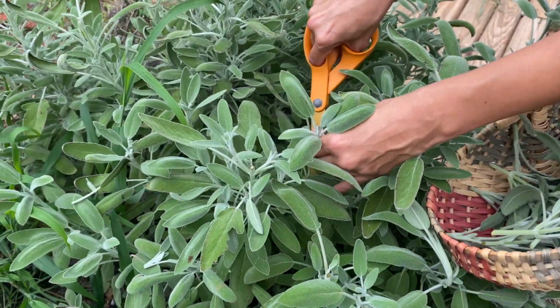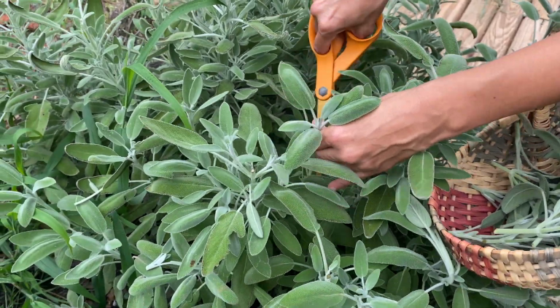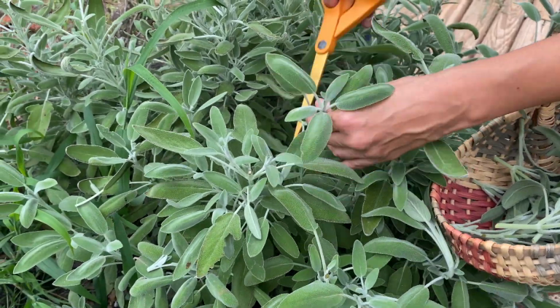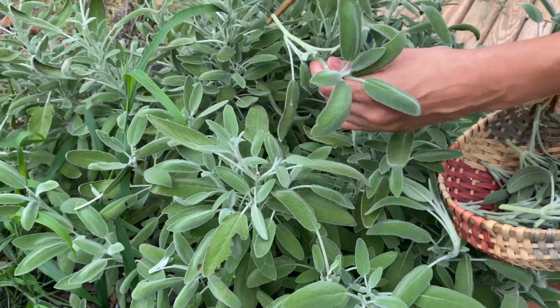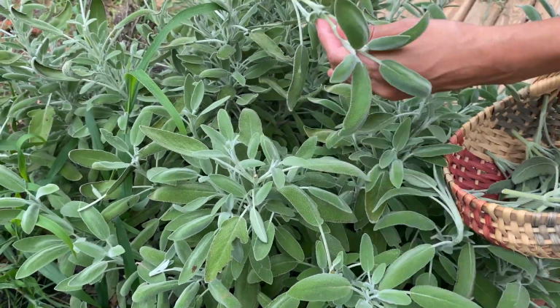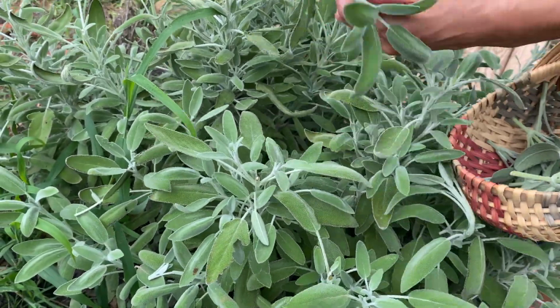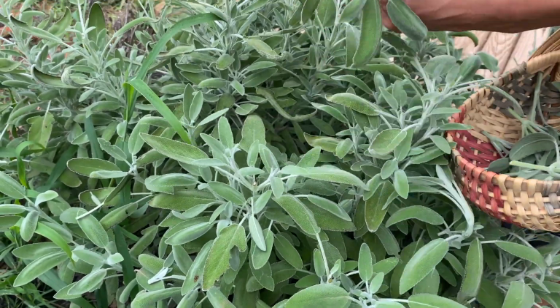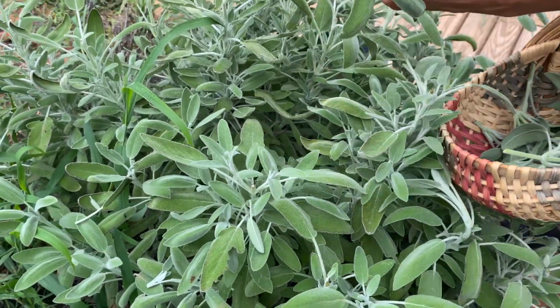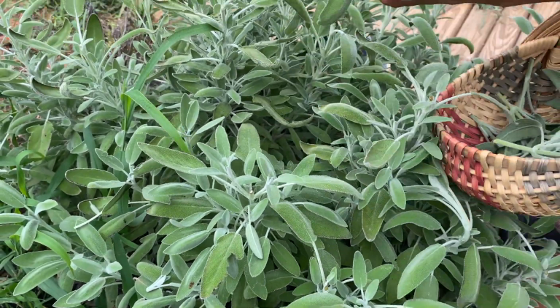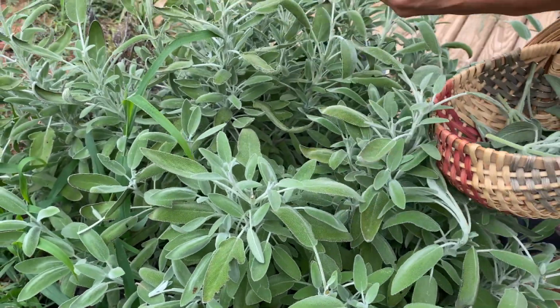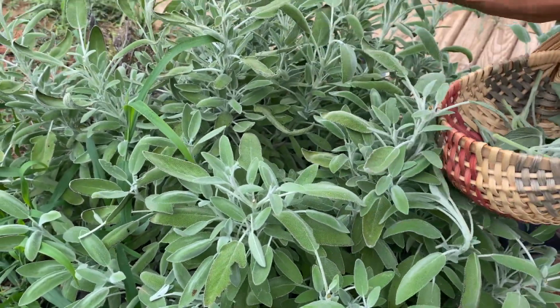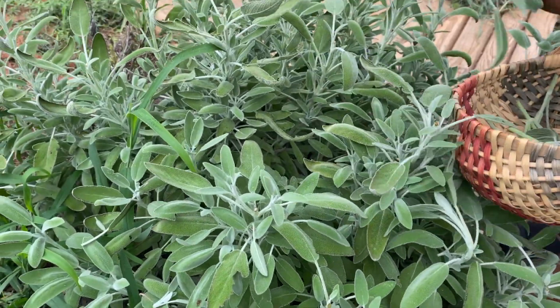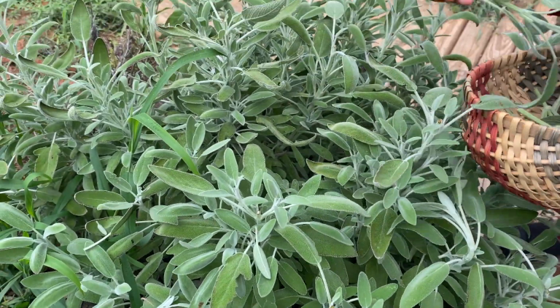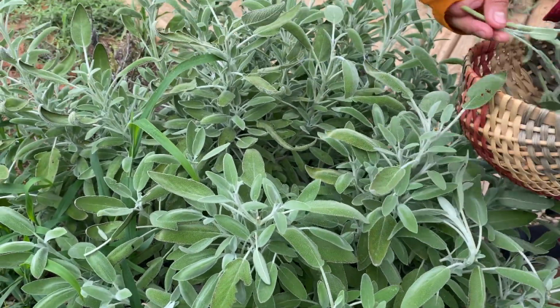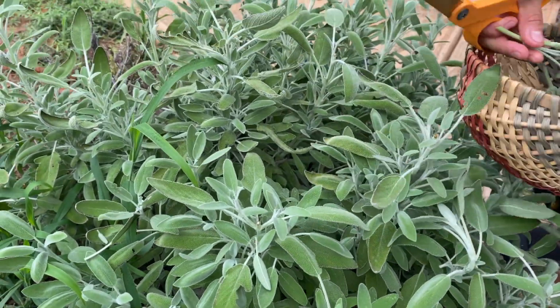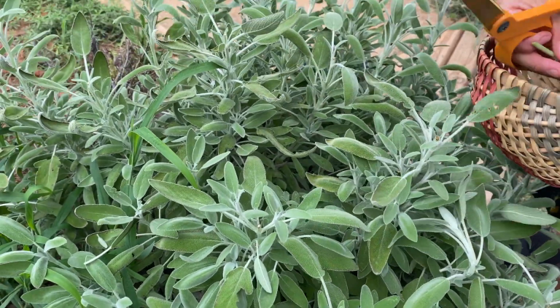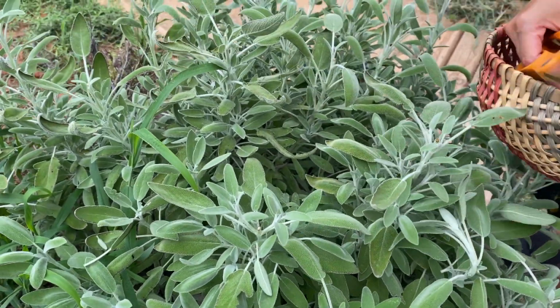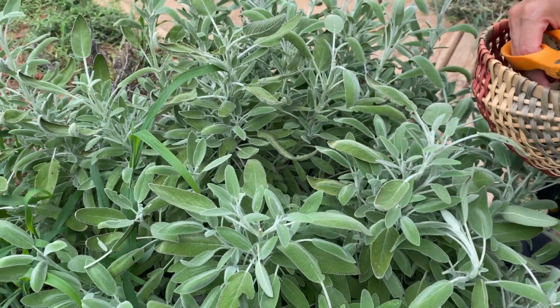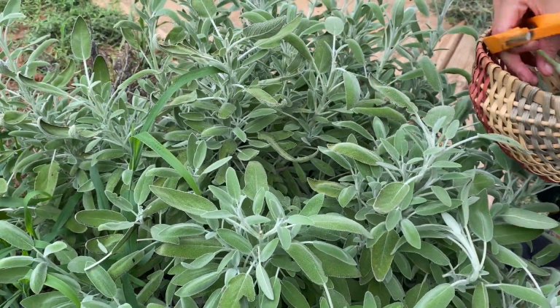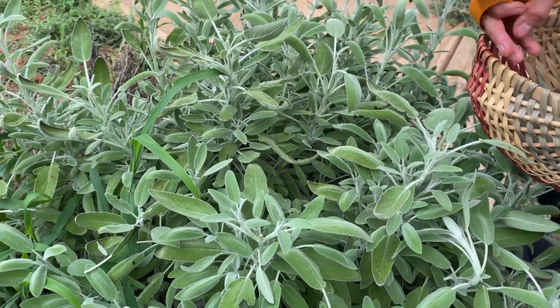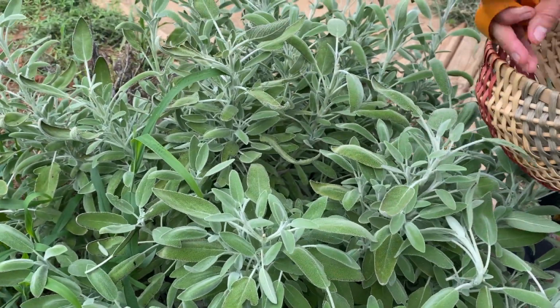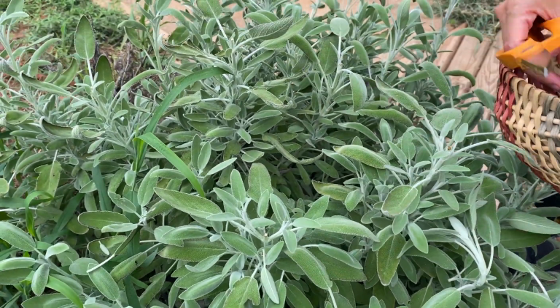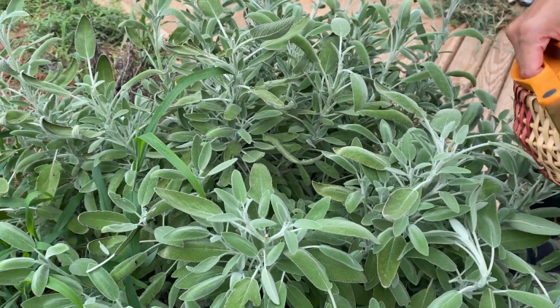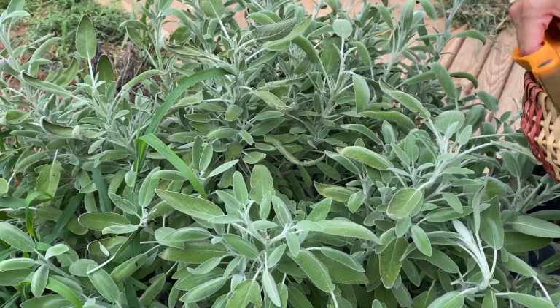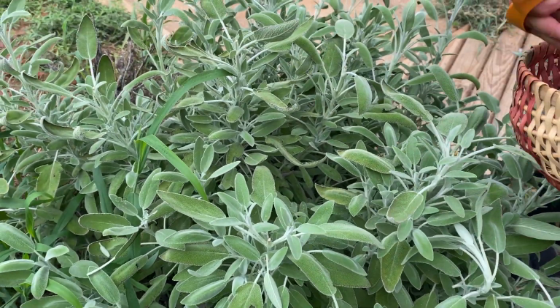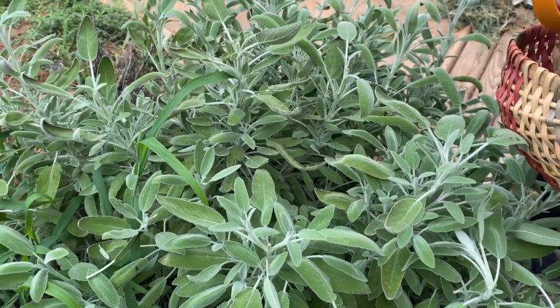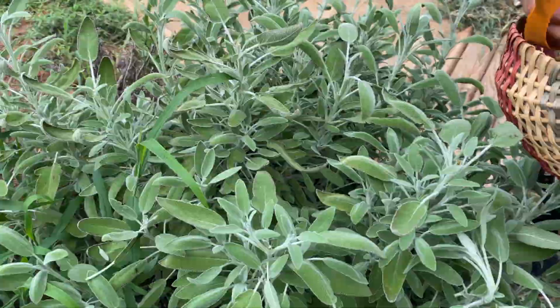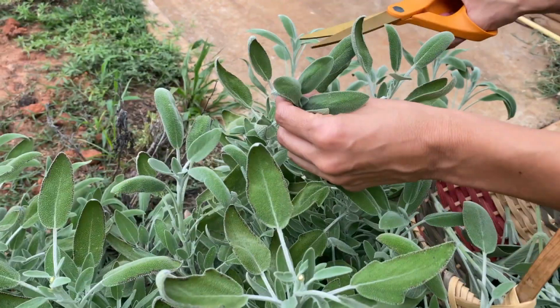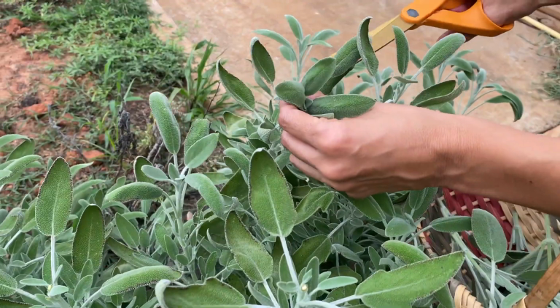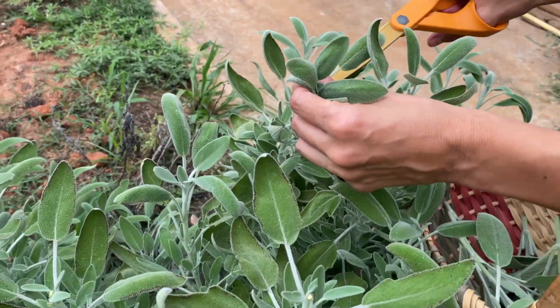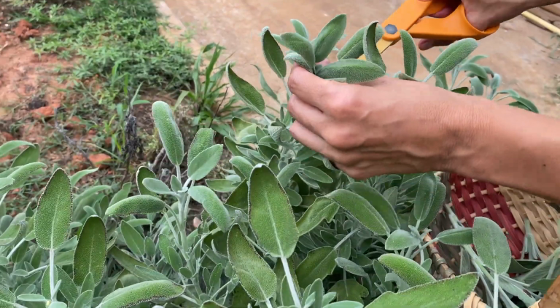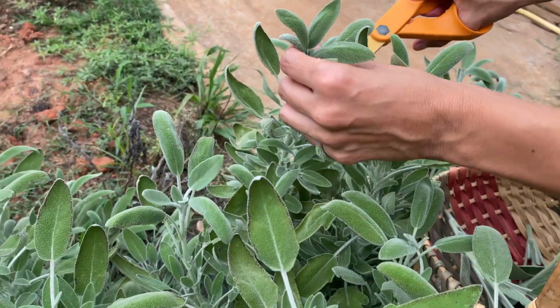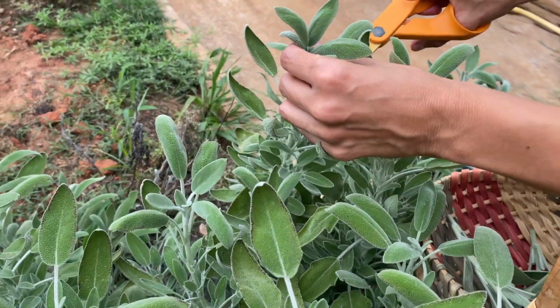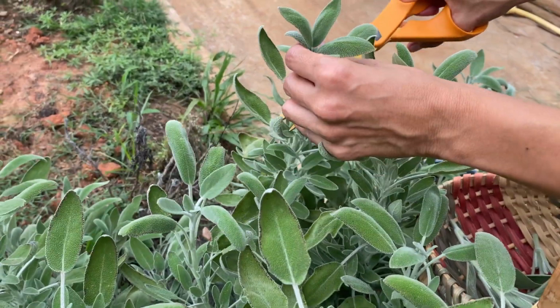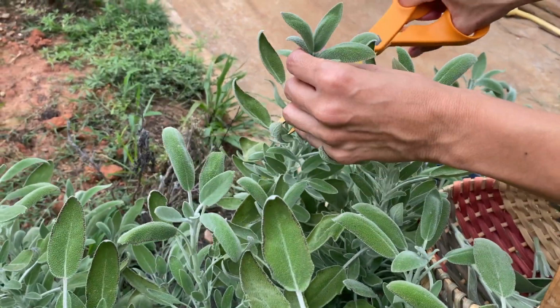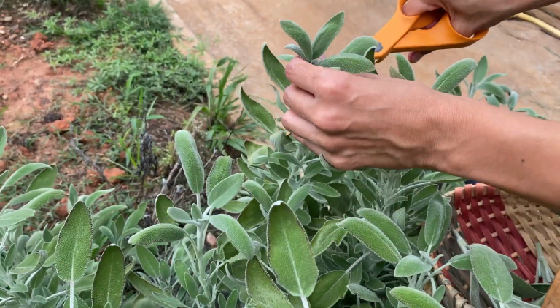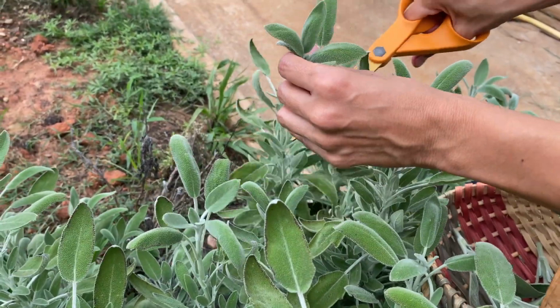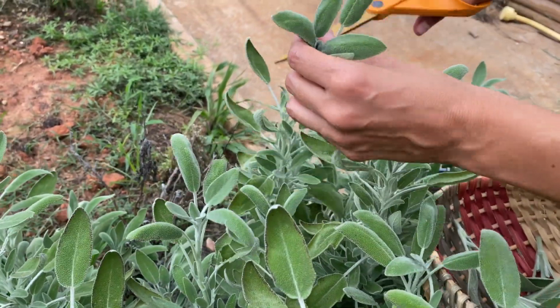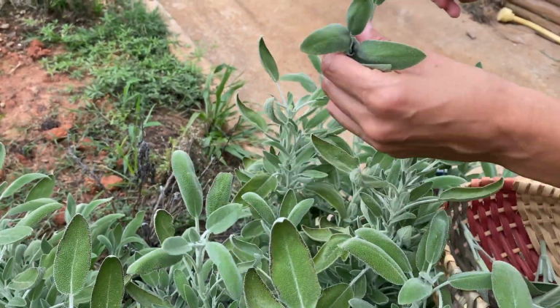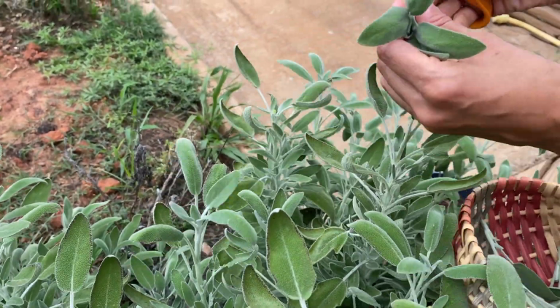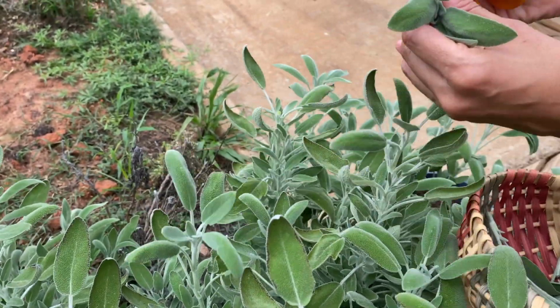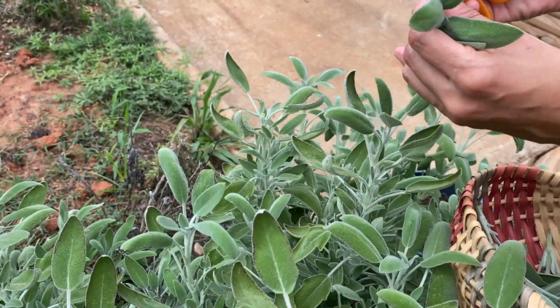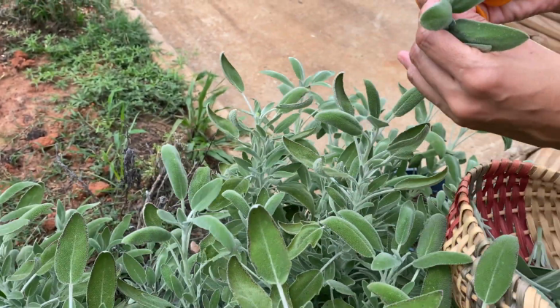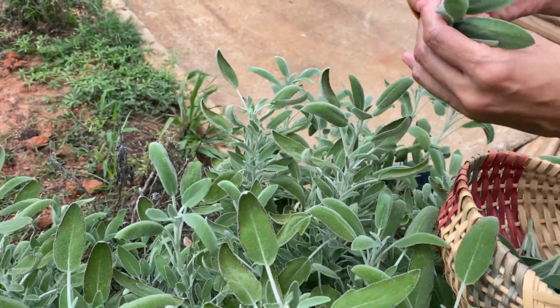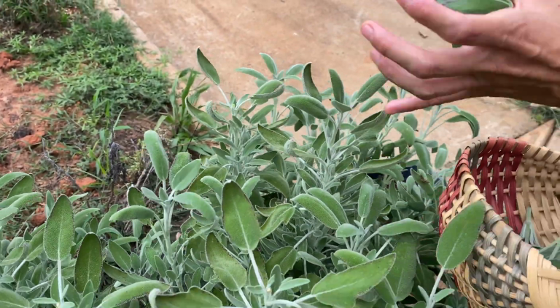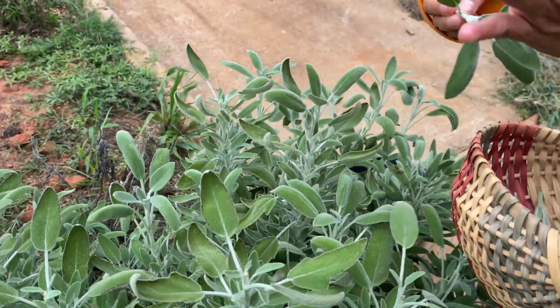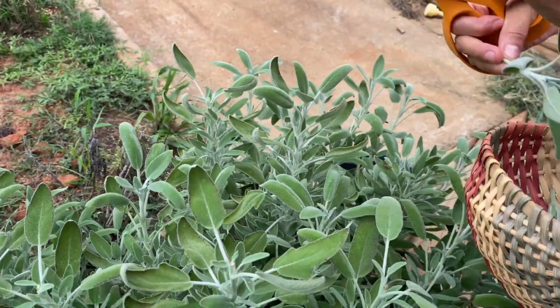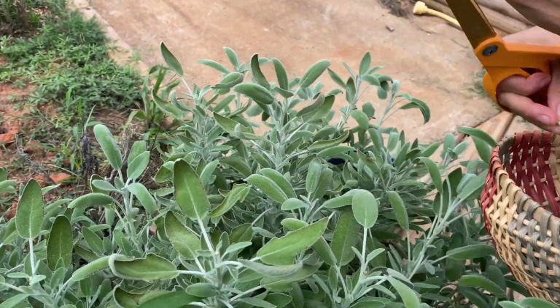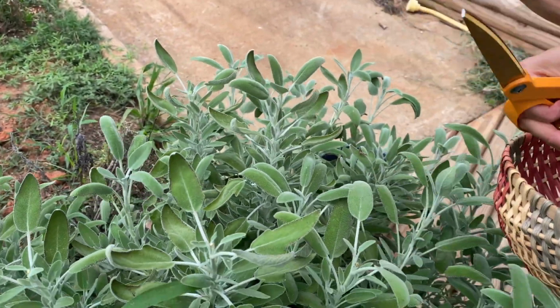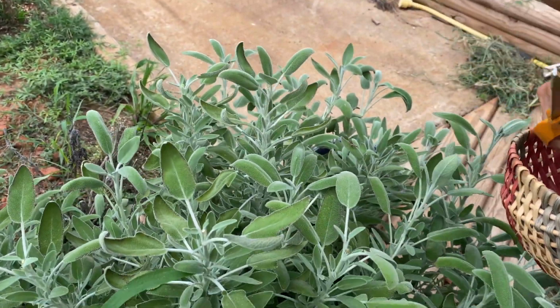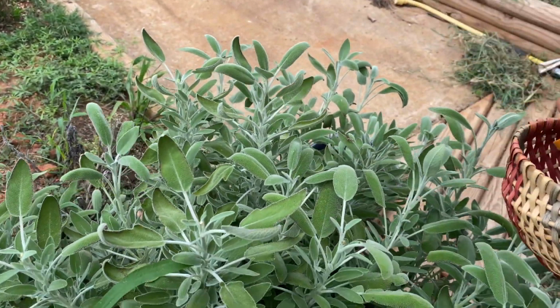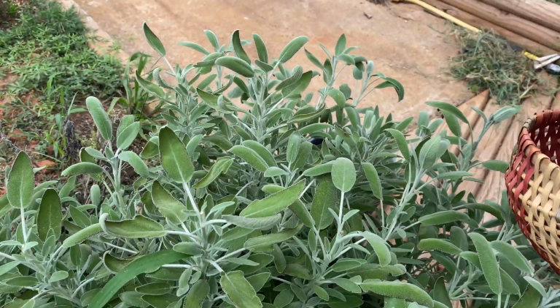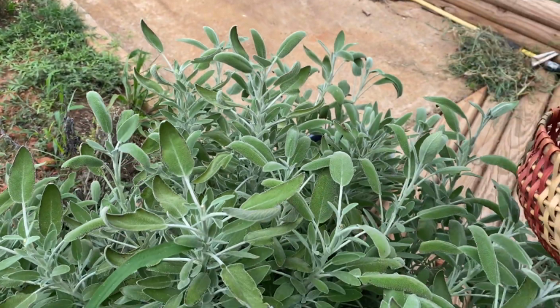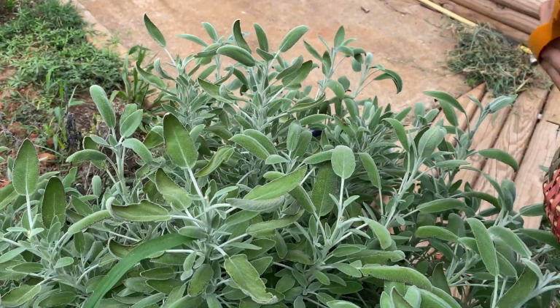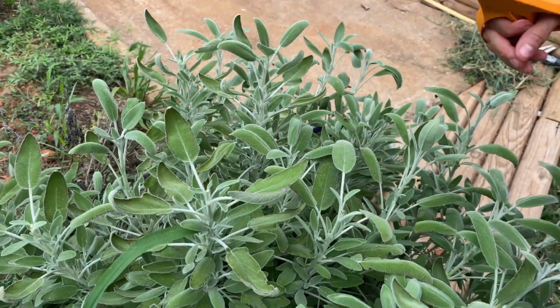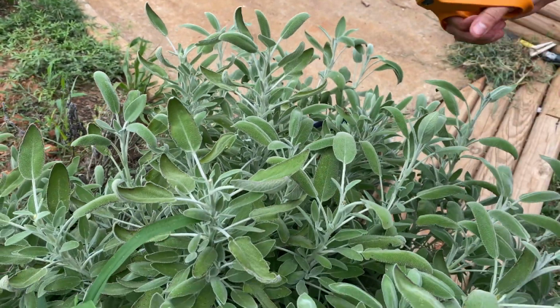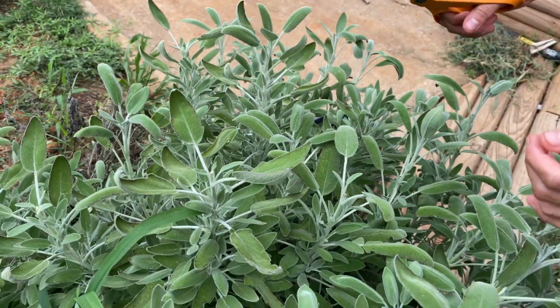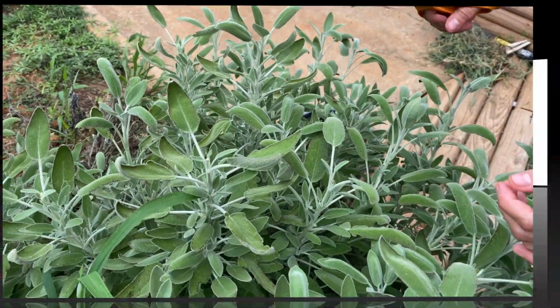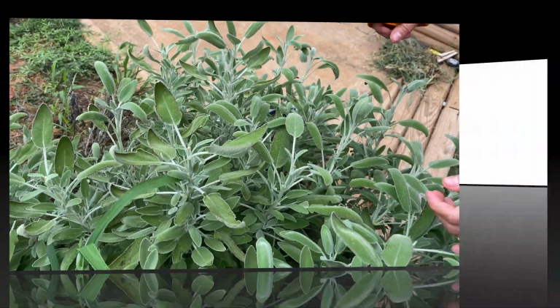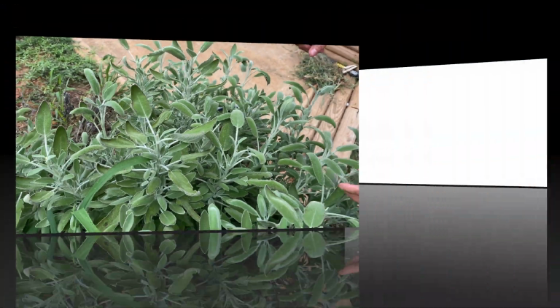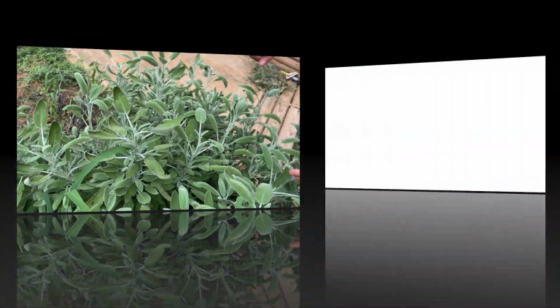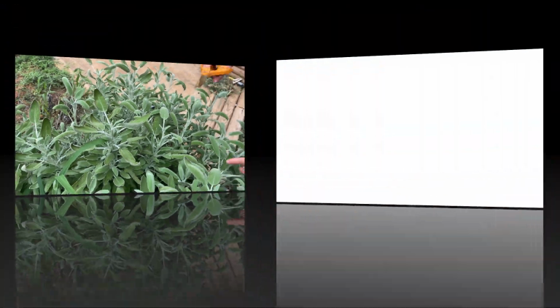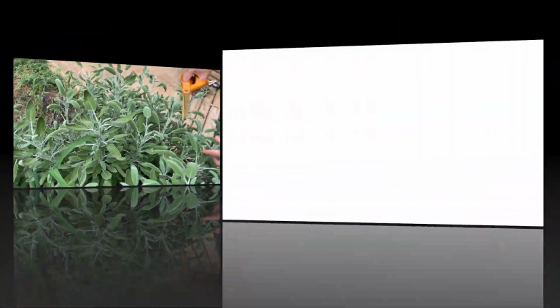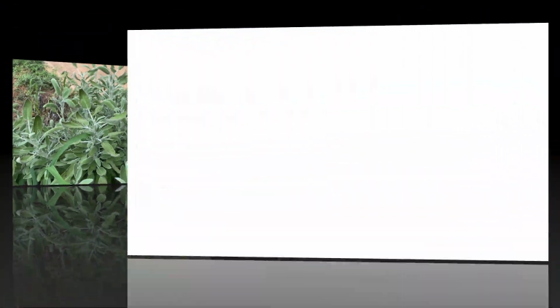We're gonna be using some raw honey. Local honey is gonna be your best bet if you have allergies, because honey does help with allergies. And we are also going to be making a tincture with her as well.